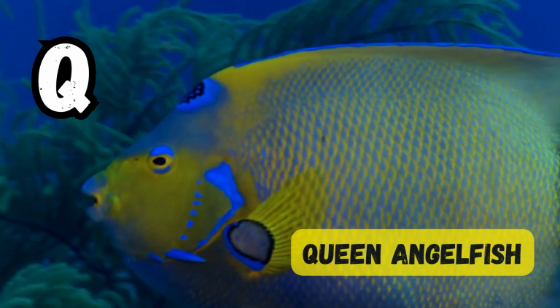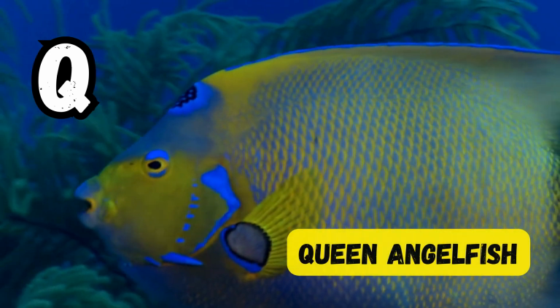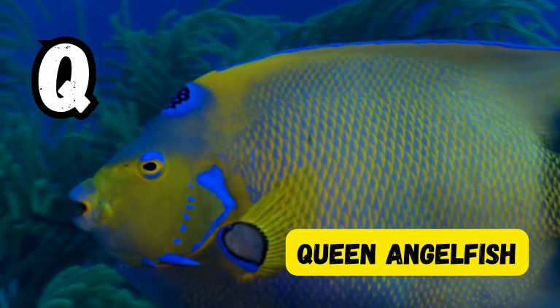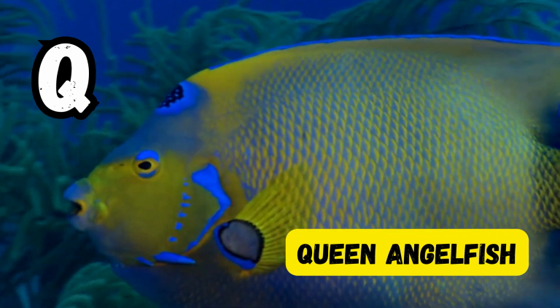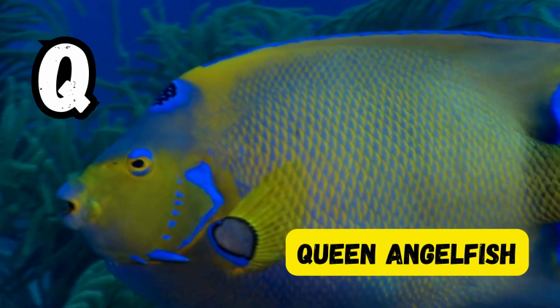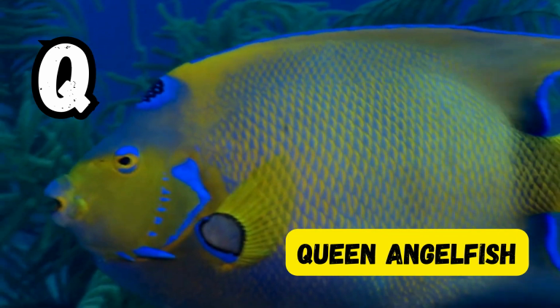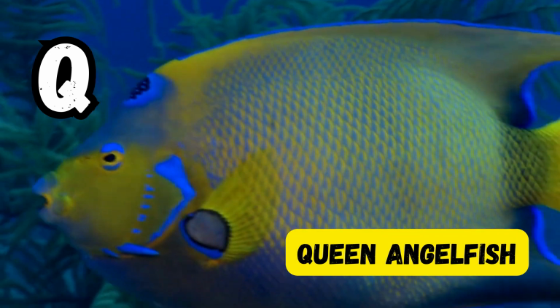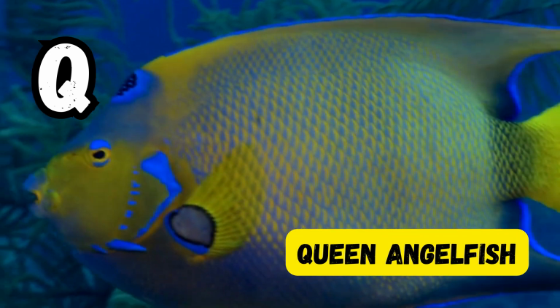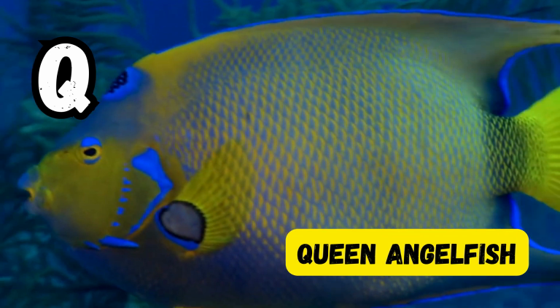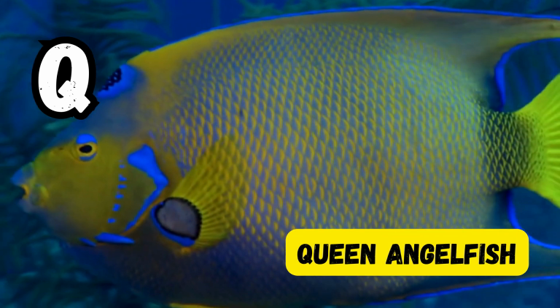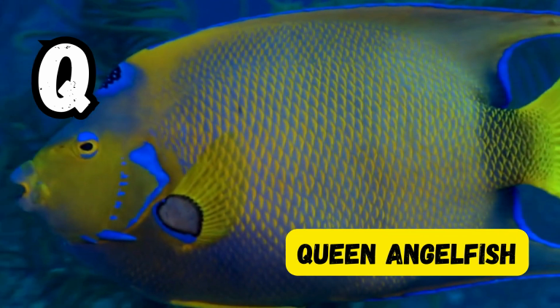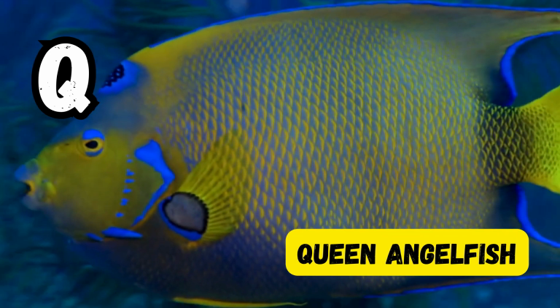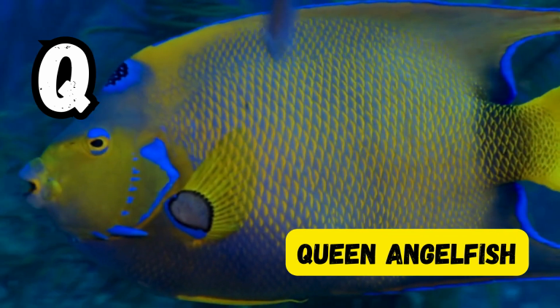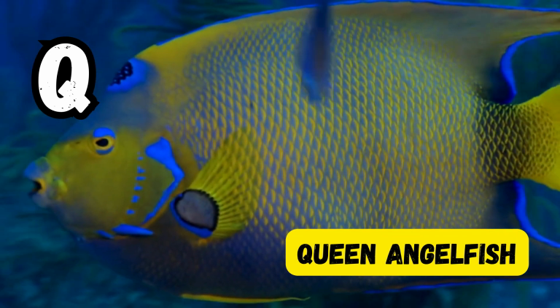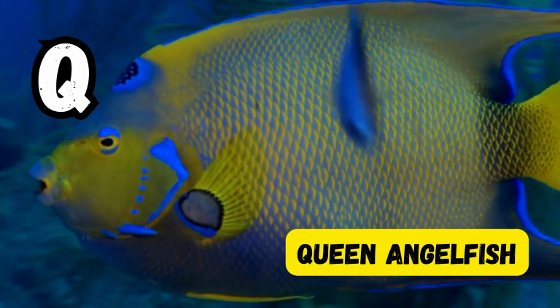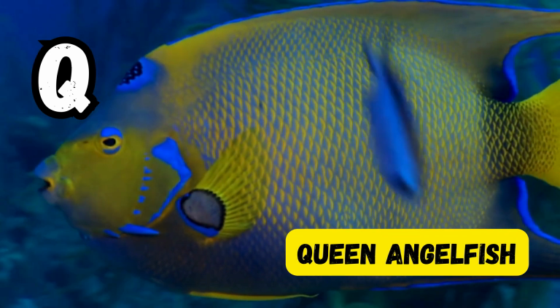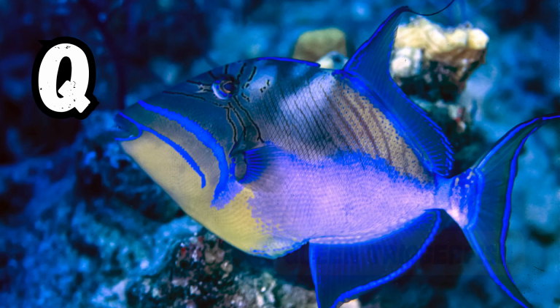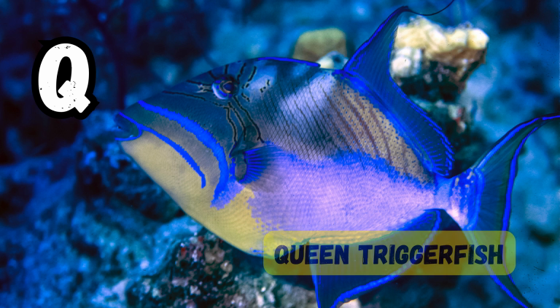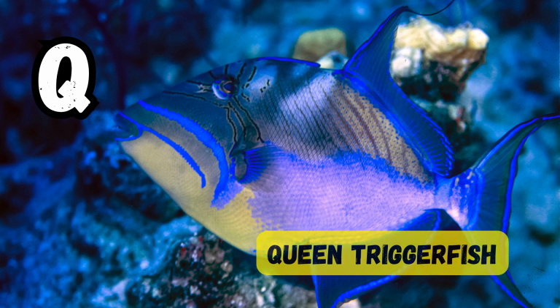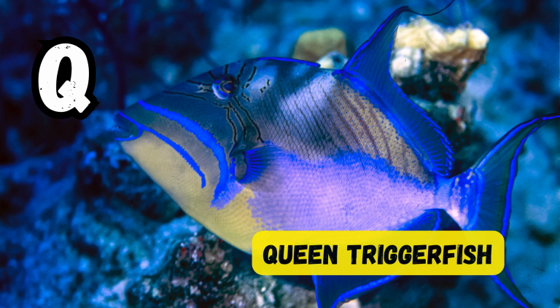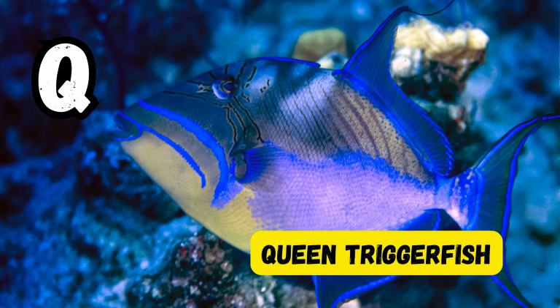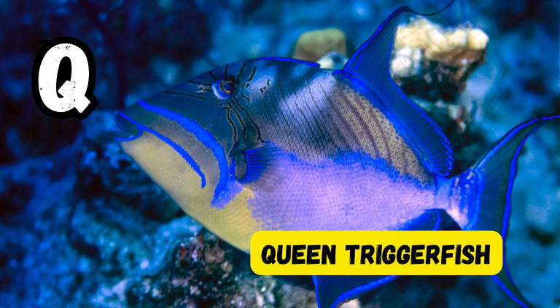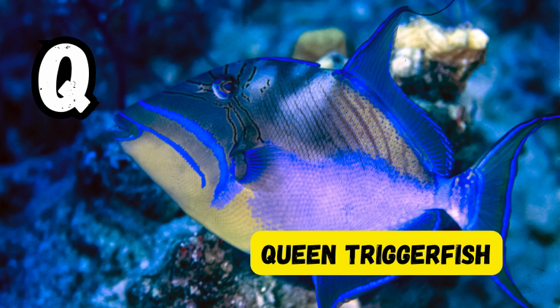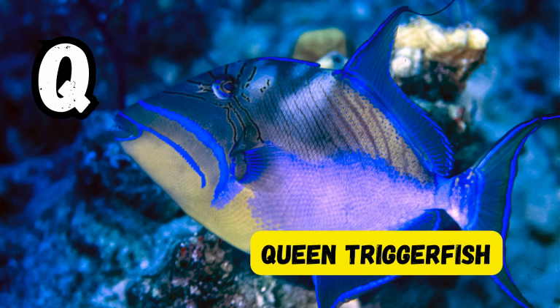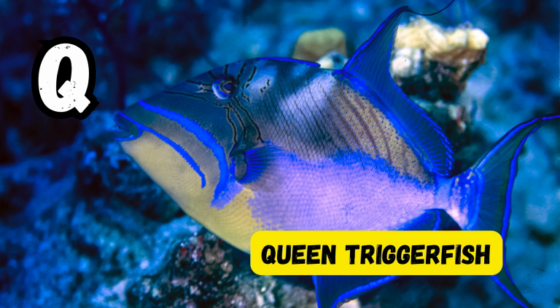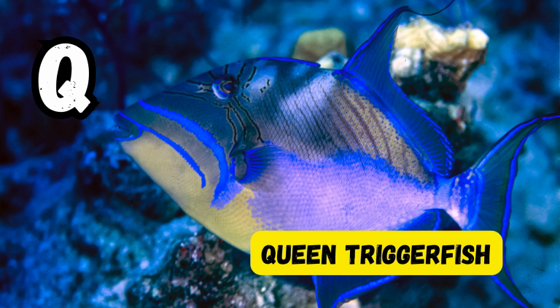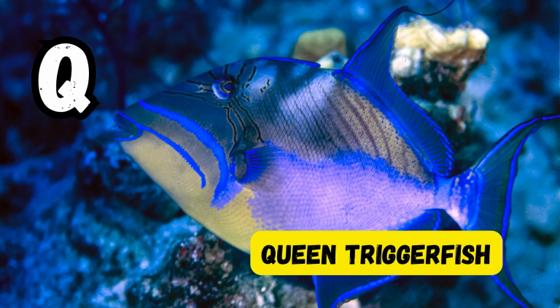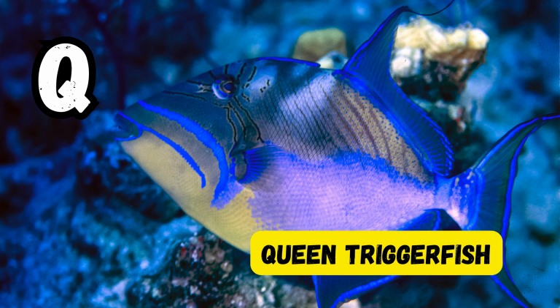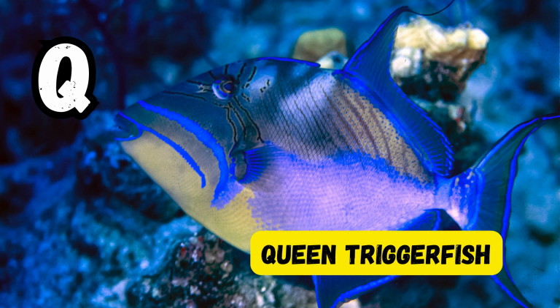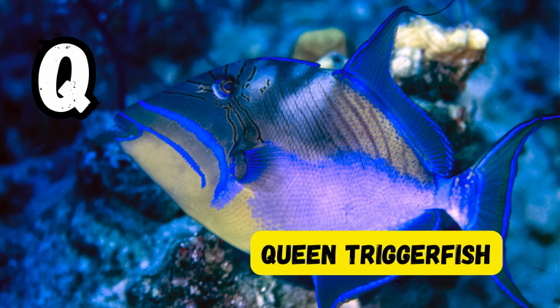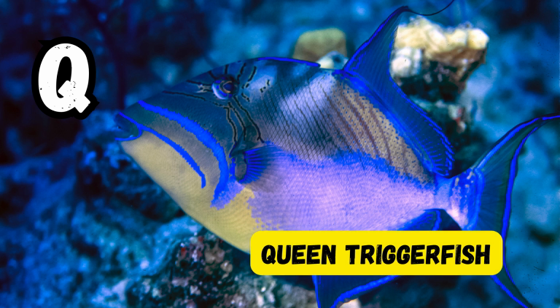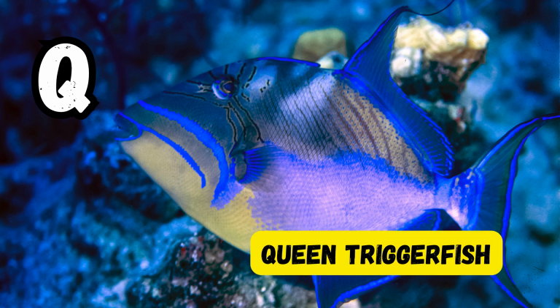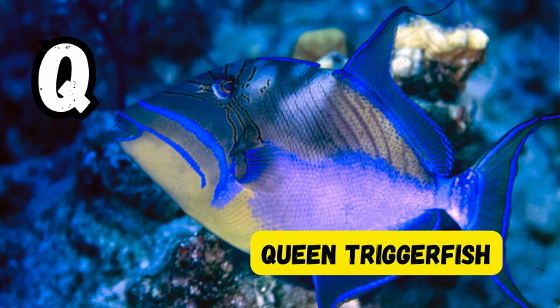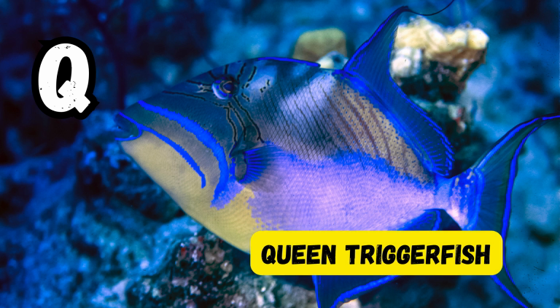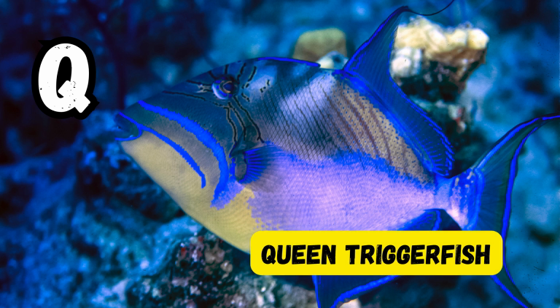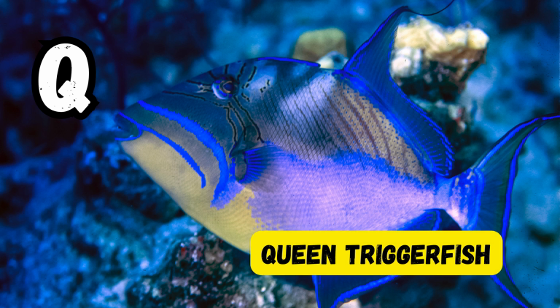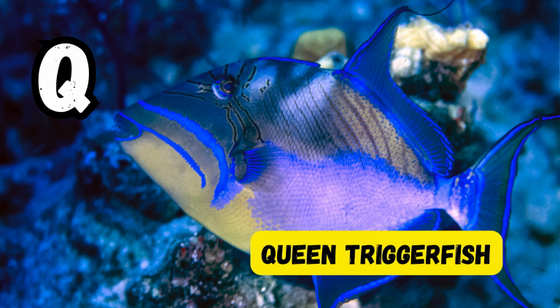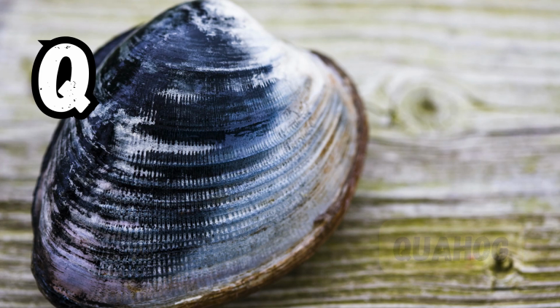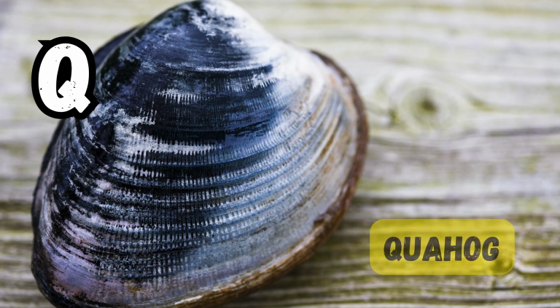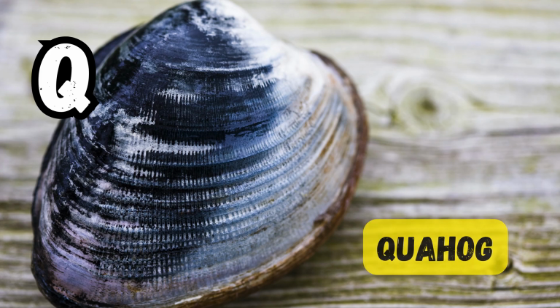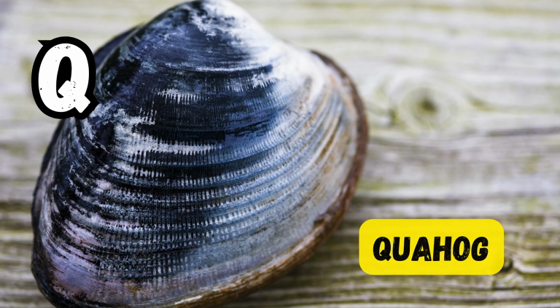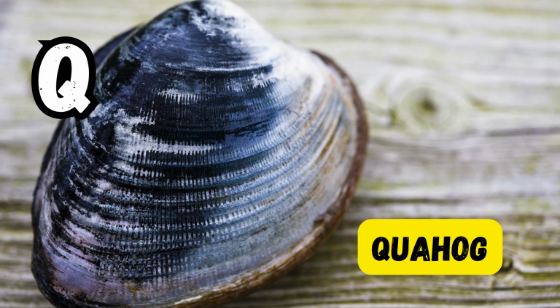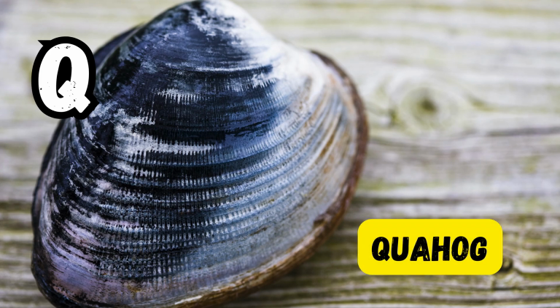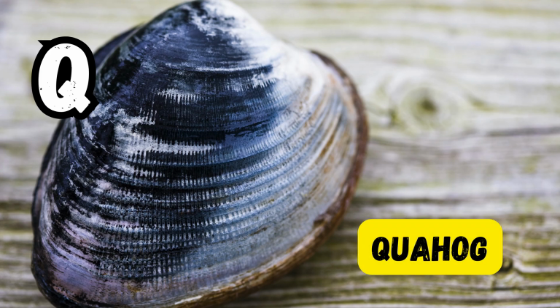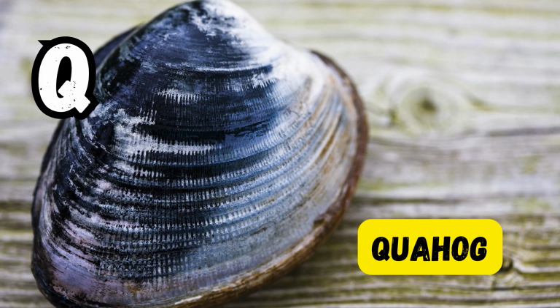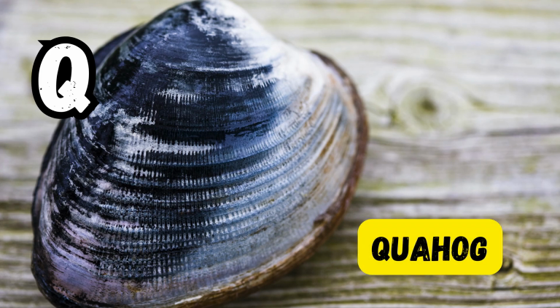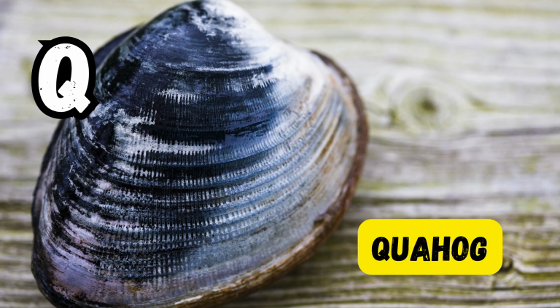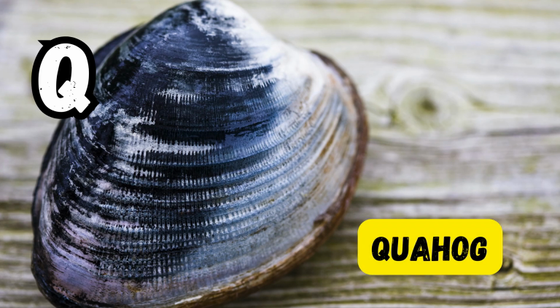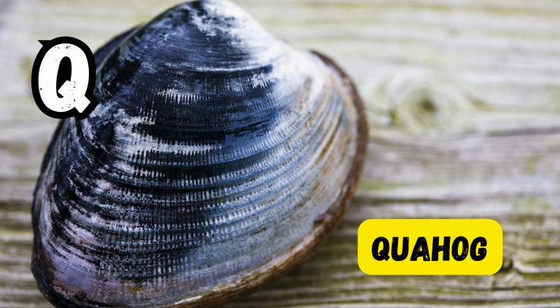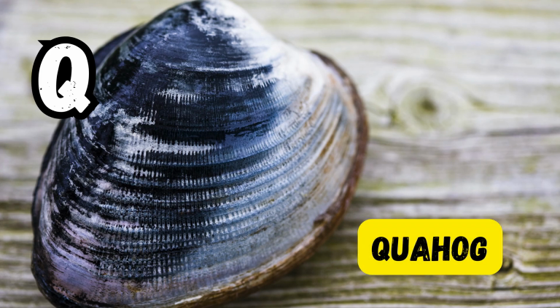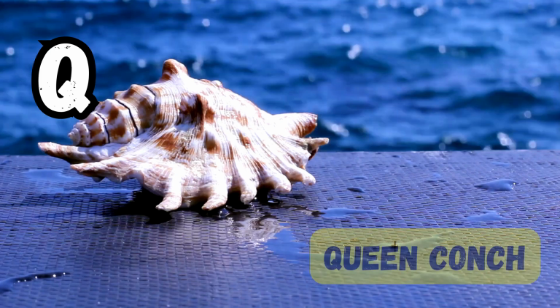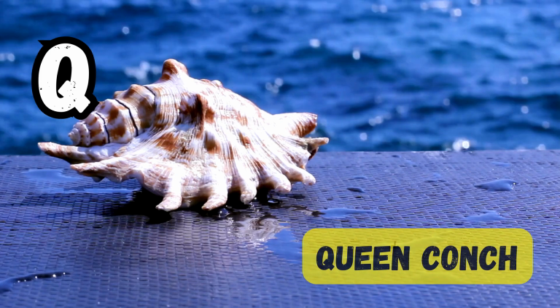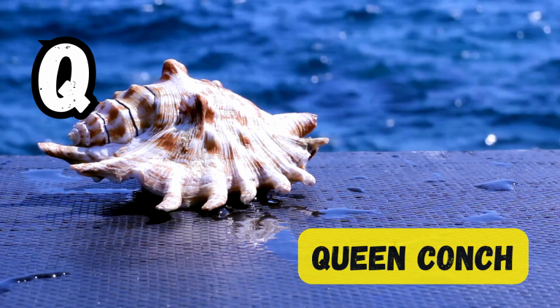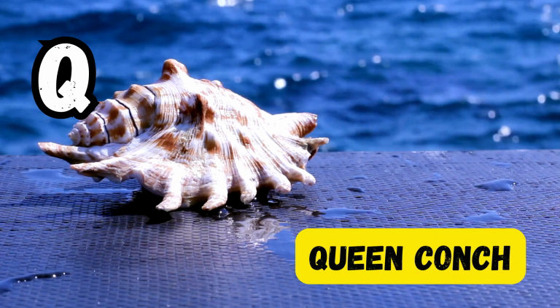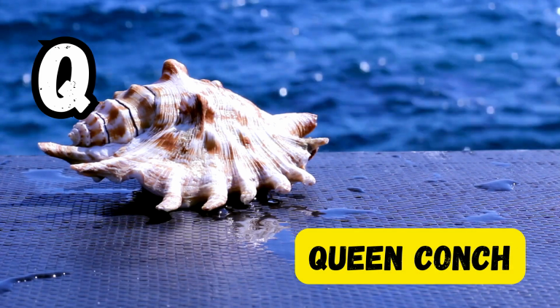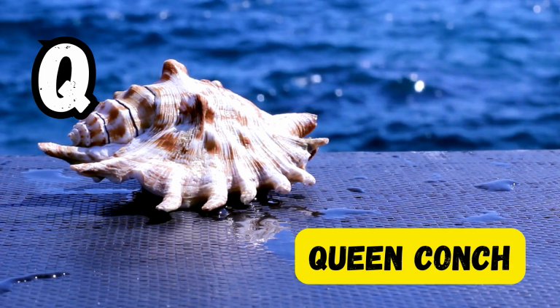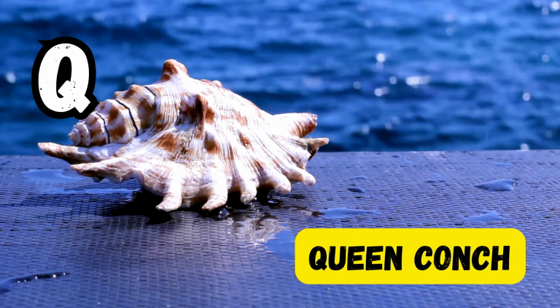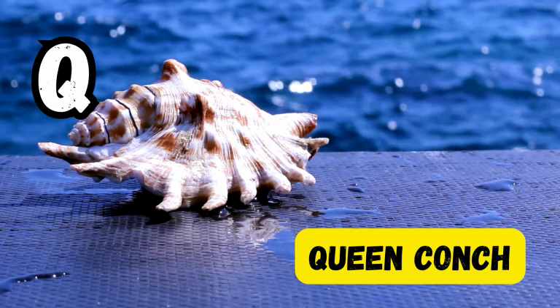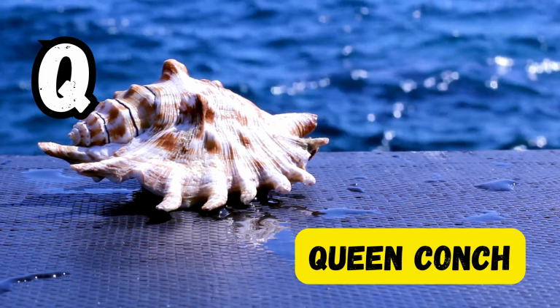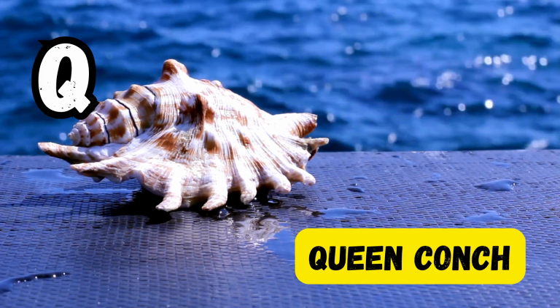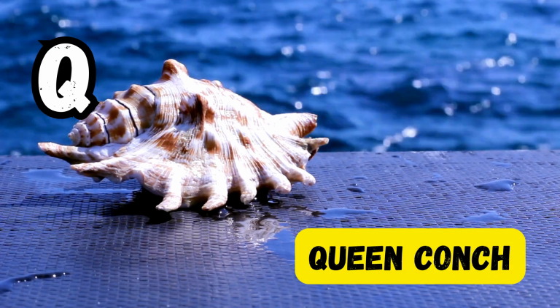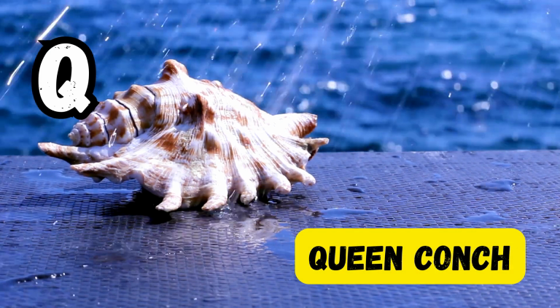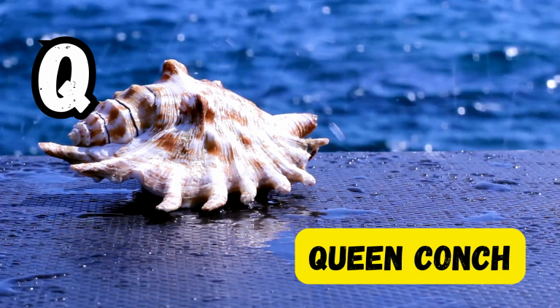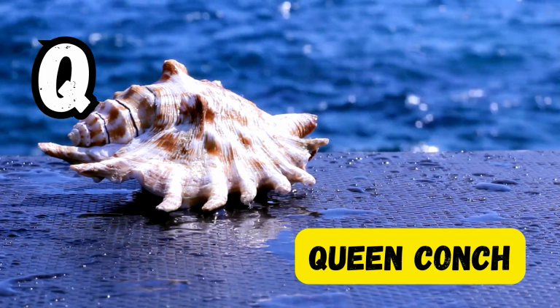Q is for queen angelfish. Q is for queen triggerfish. Q is for queen conch.